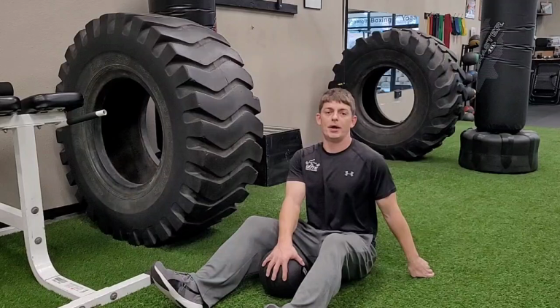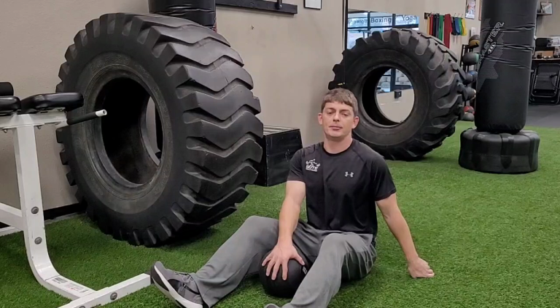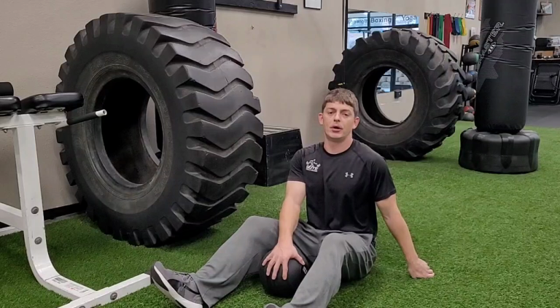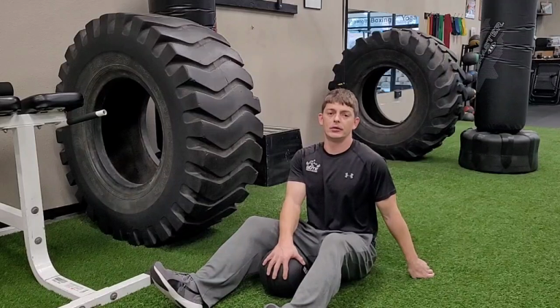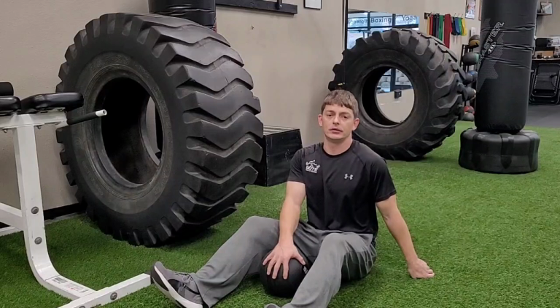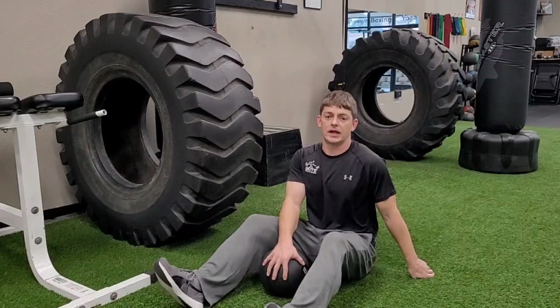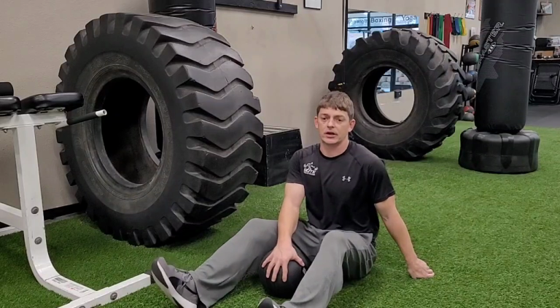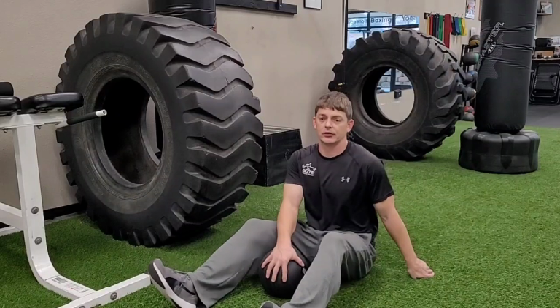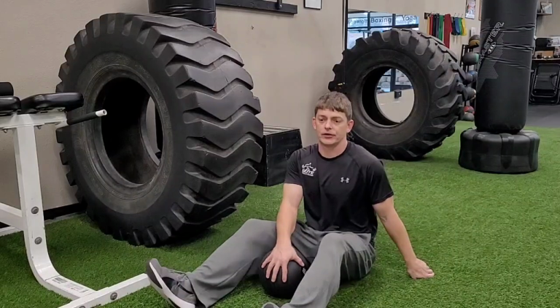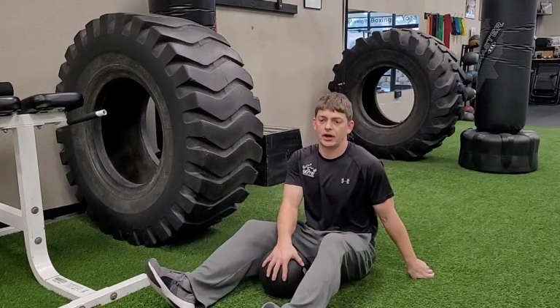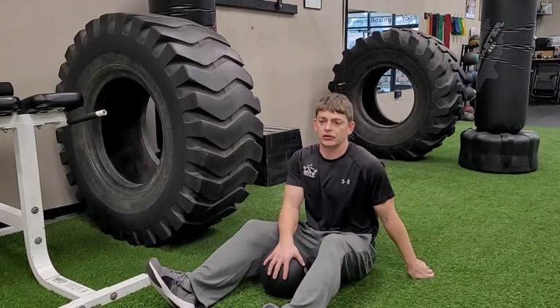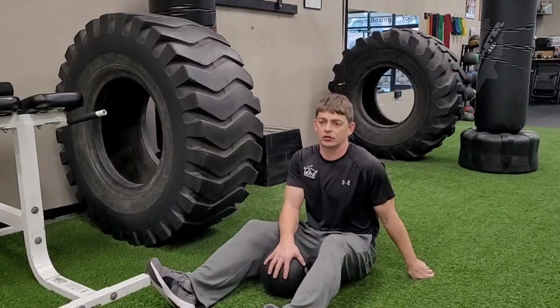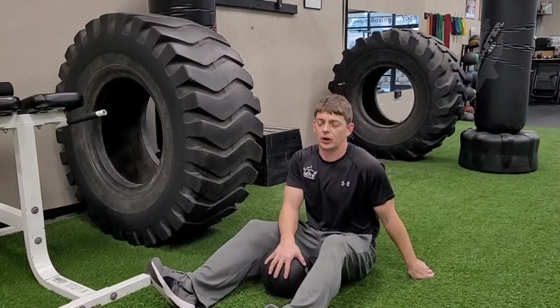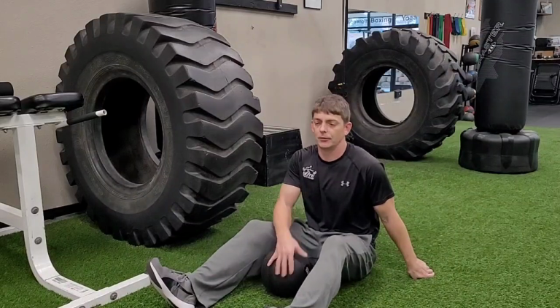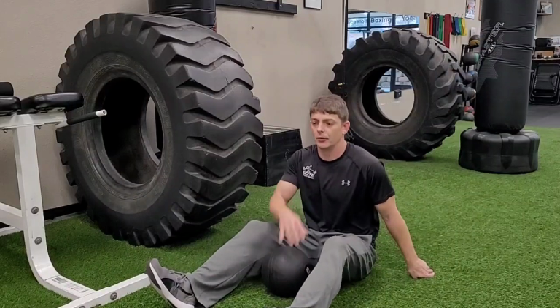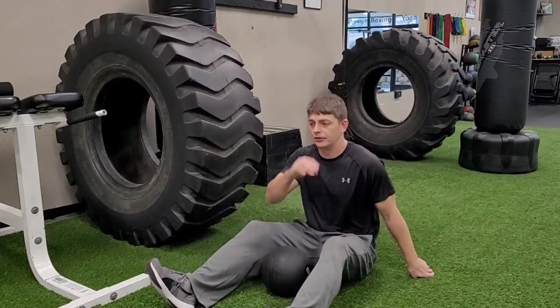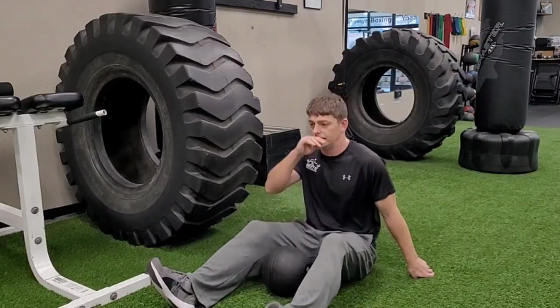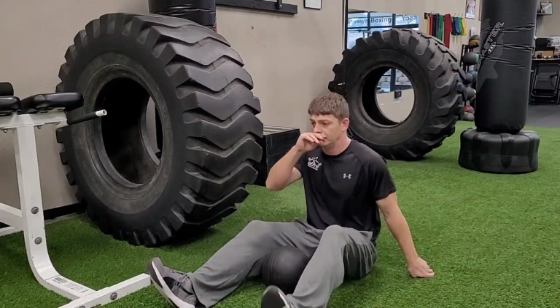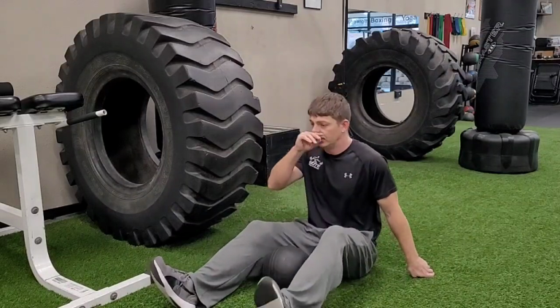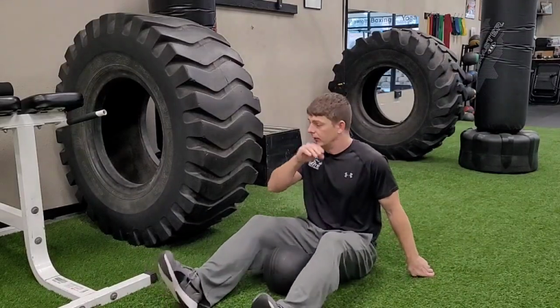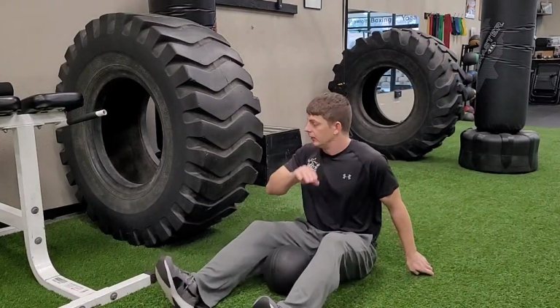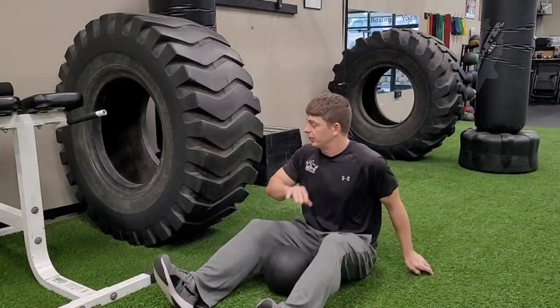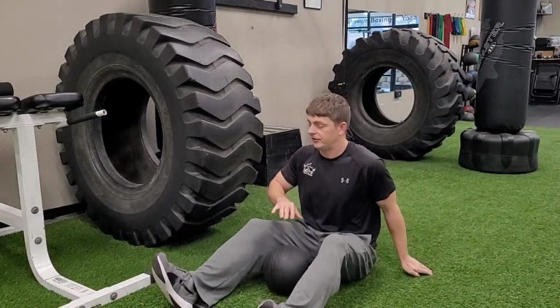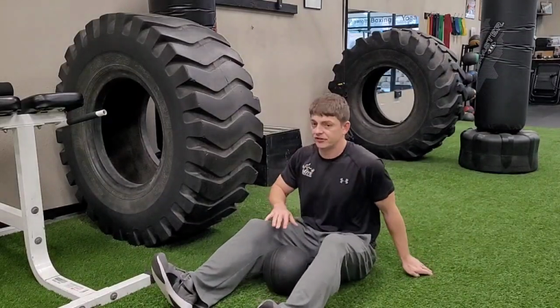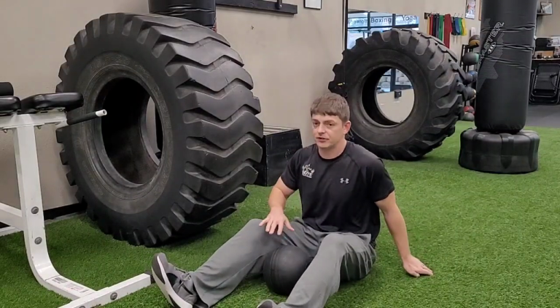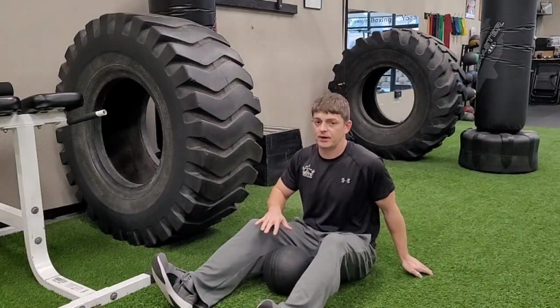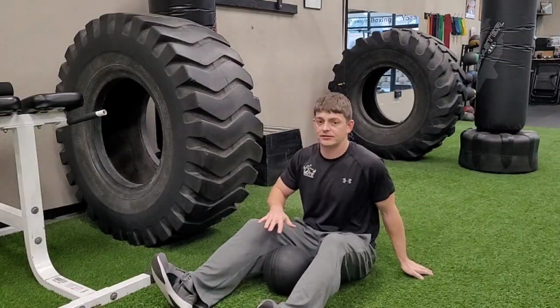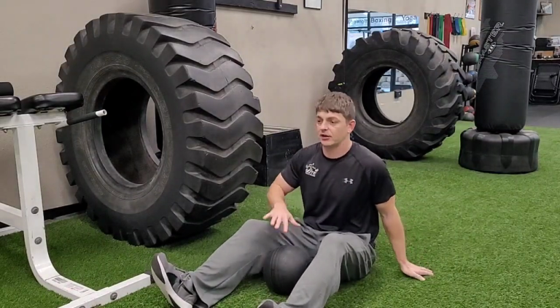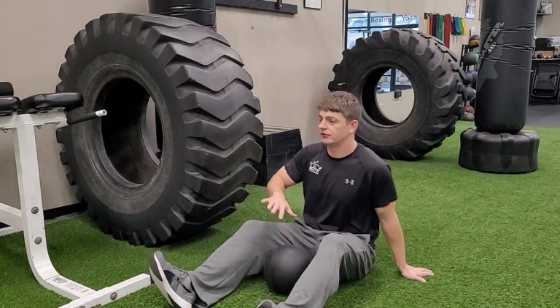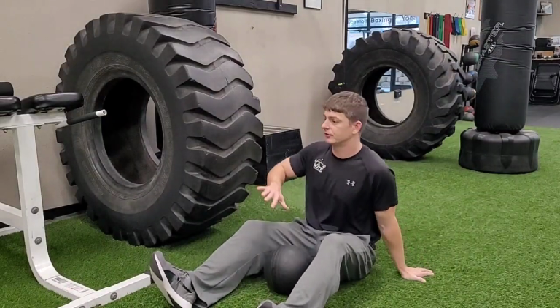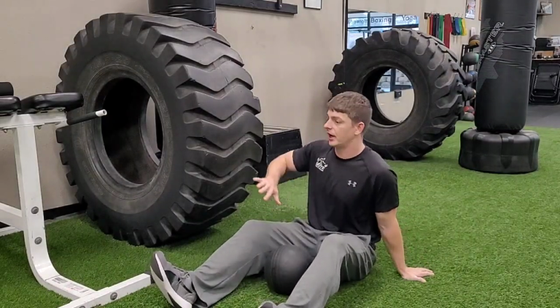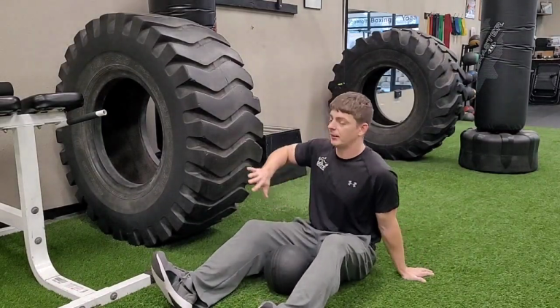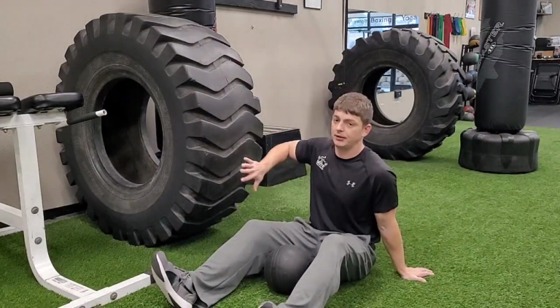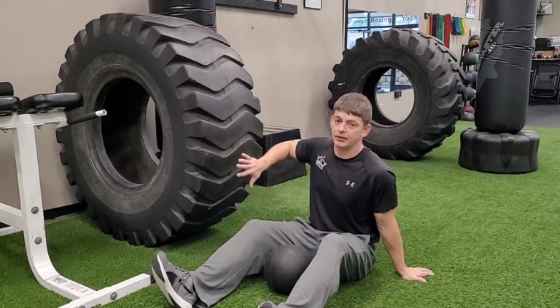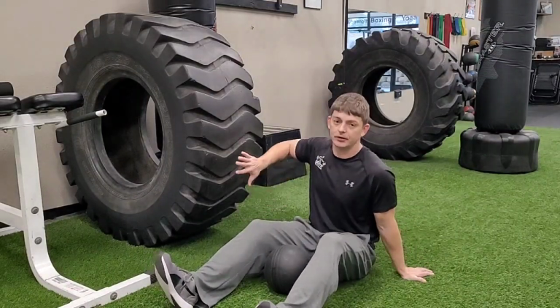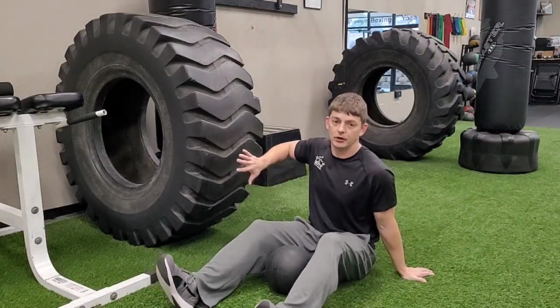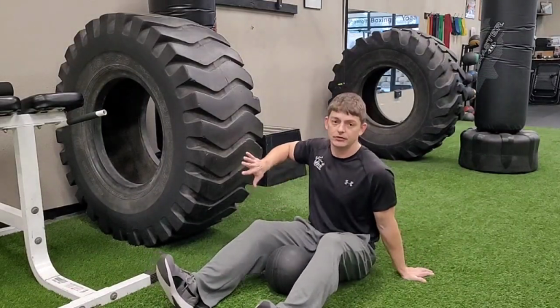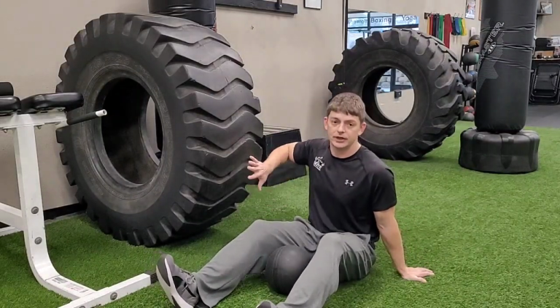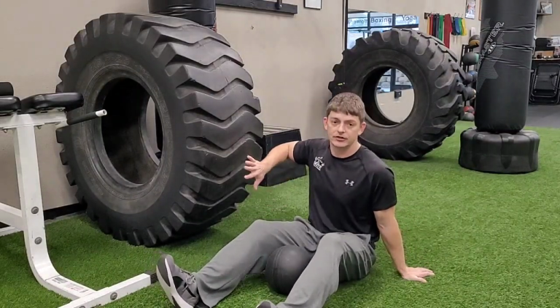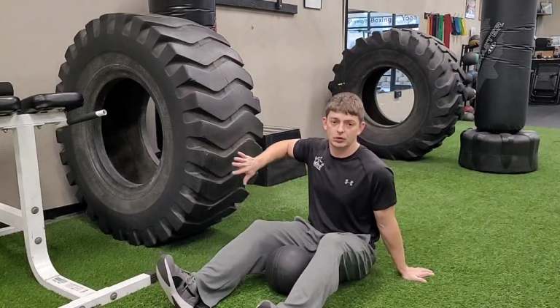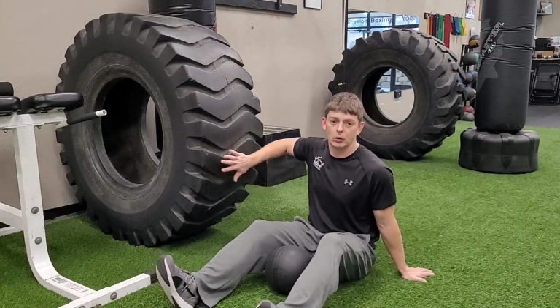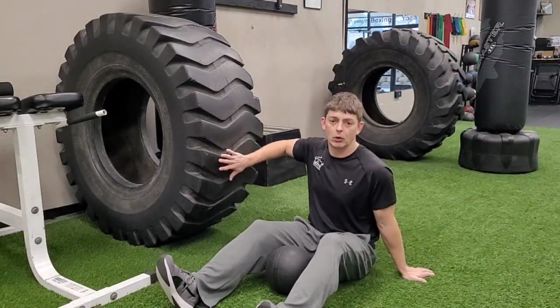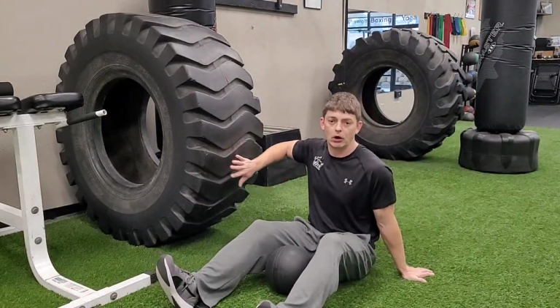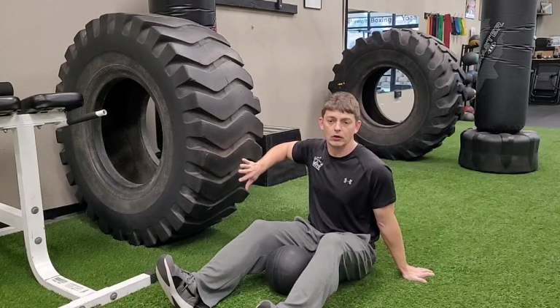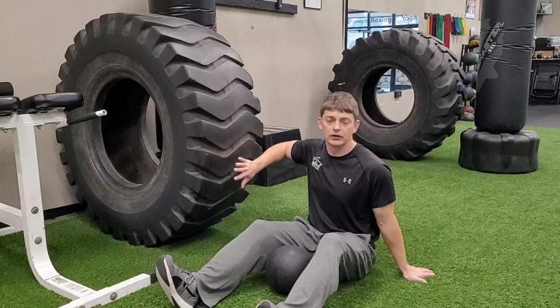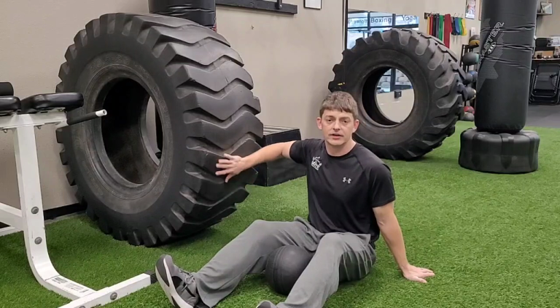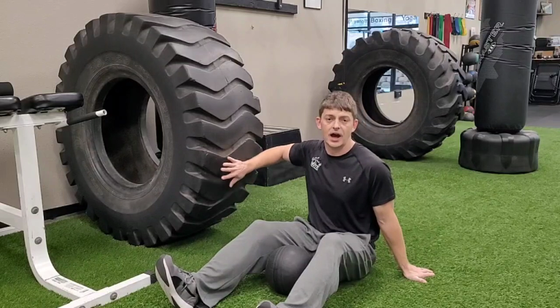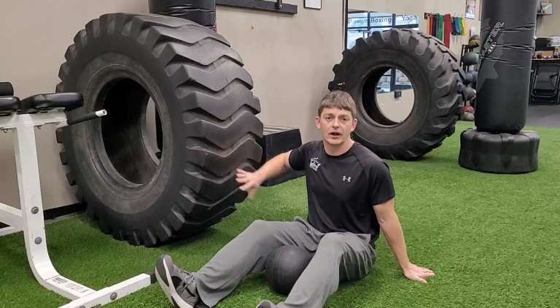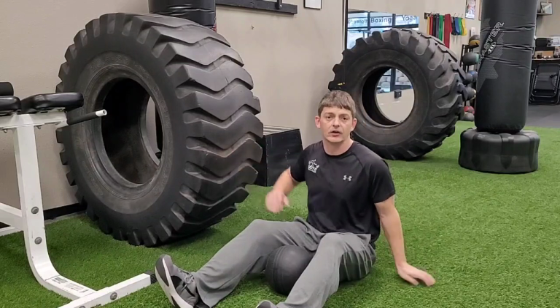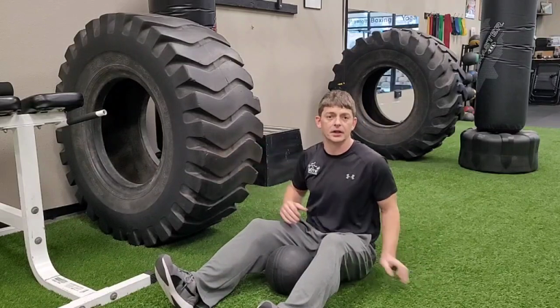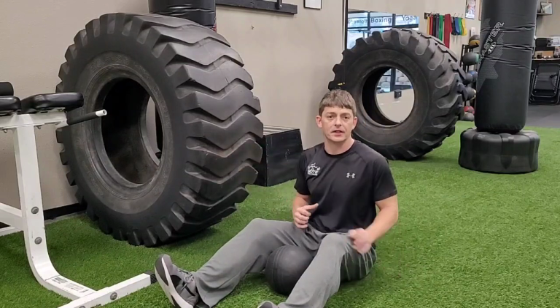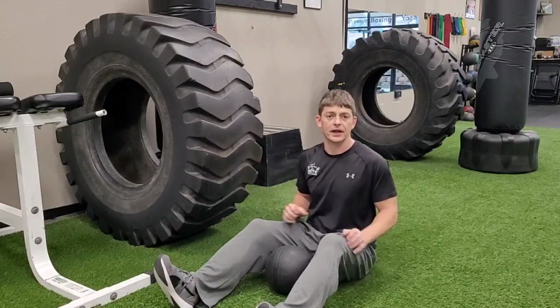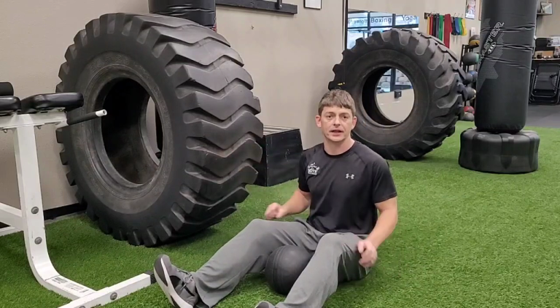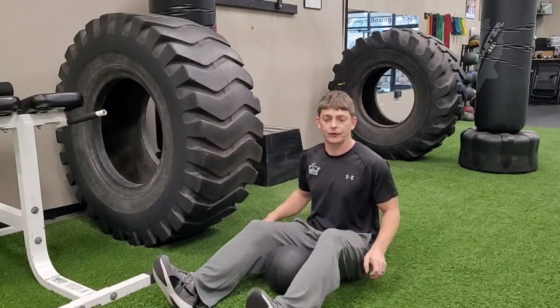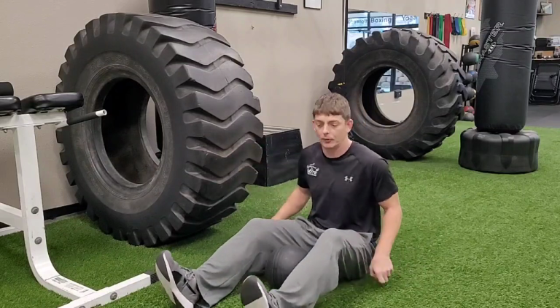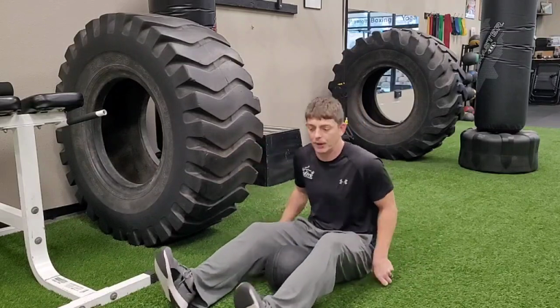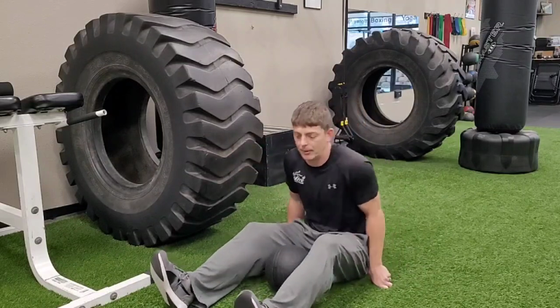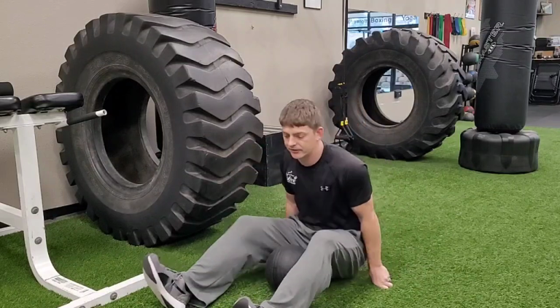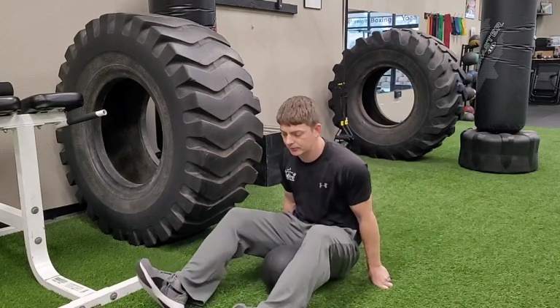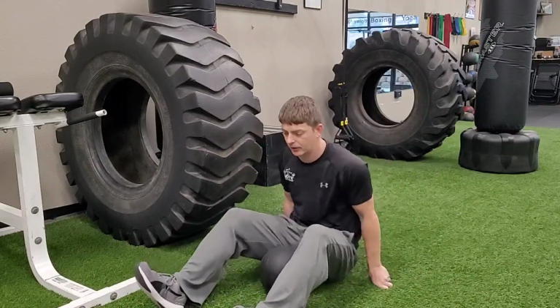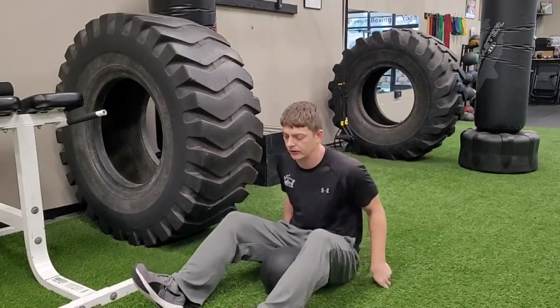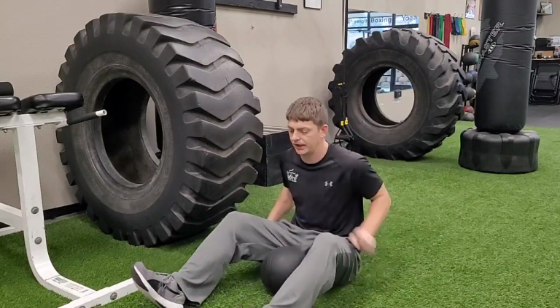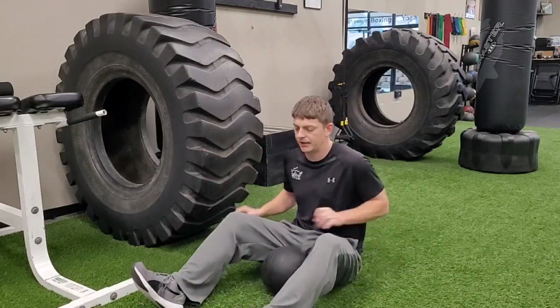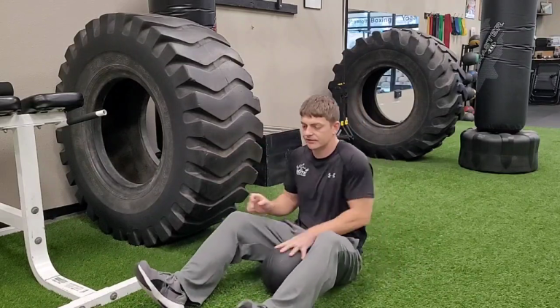Med ball lateral toss. I'm going to position myself right up here close next to a wall or a tire or anything I can throw my medicine ball against.